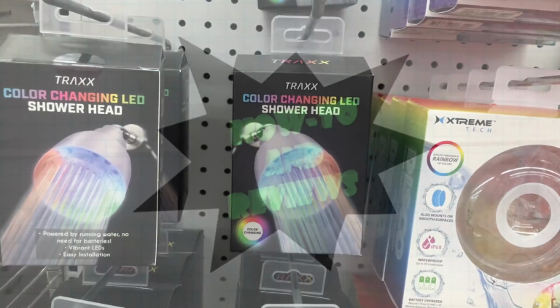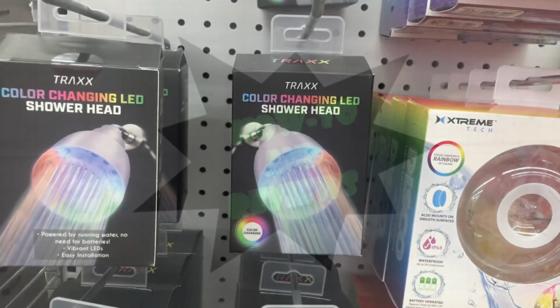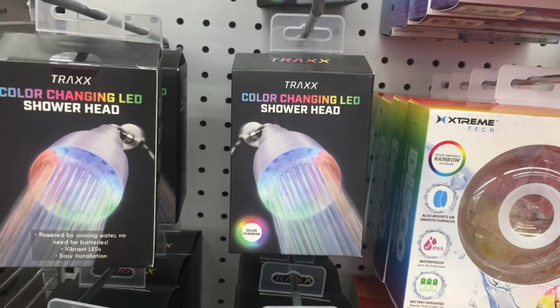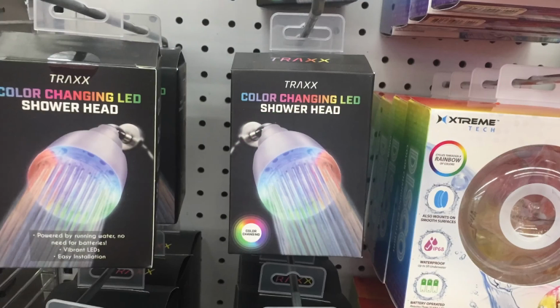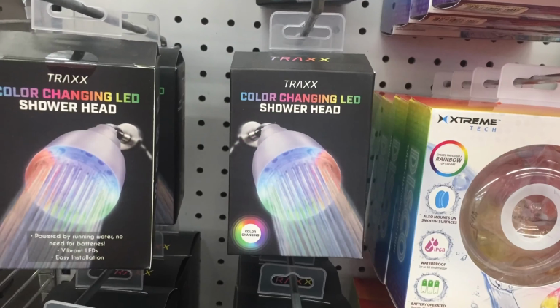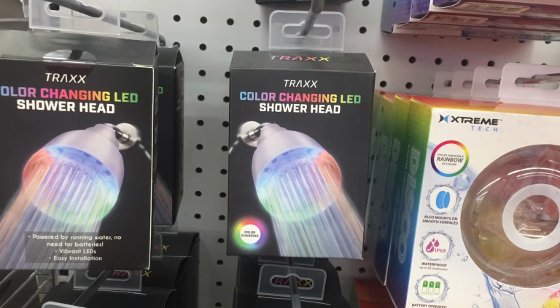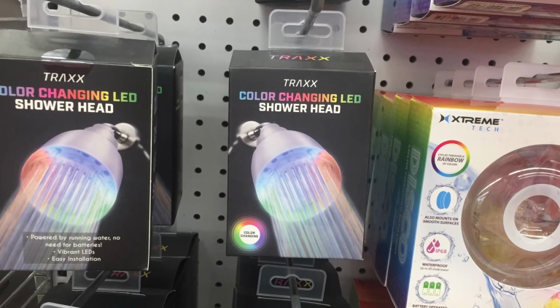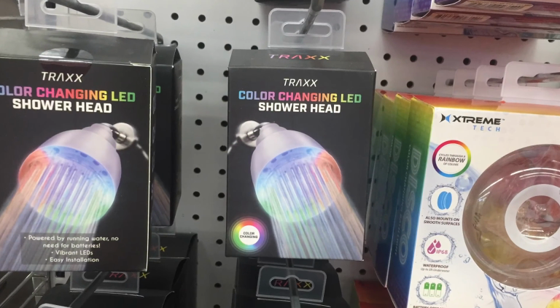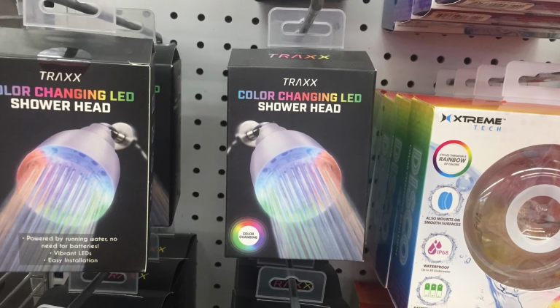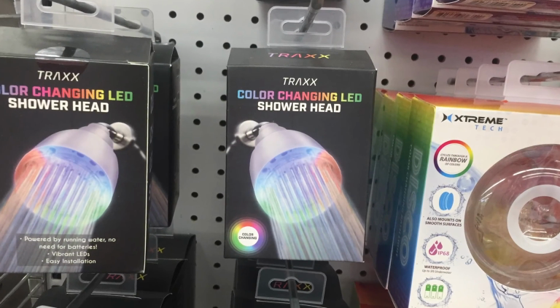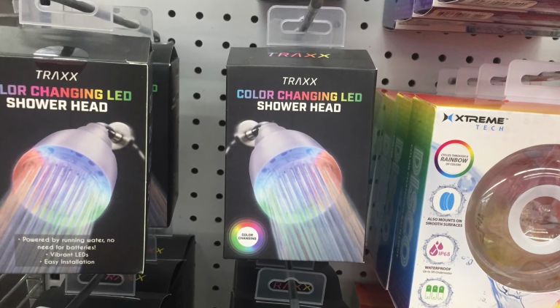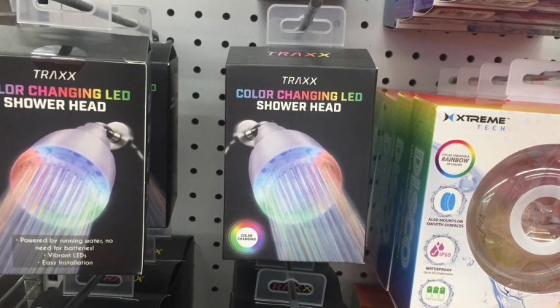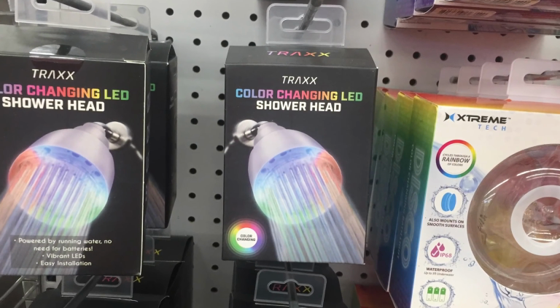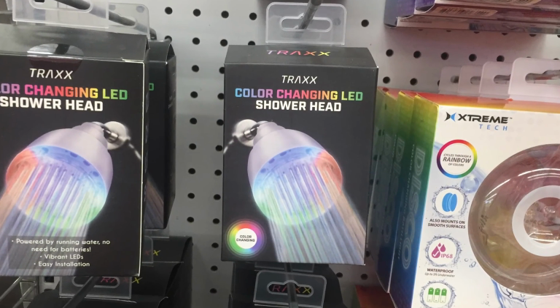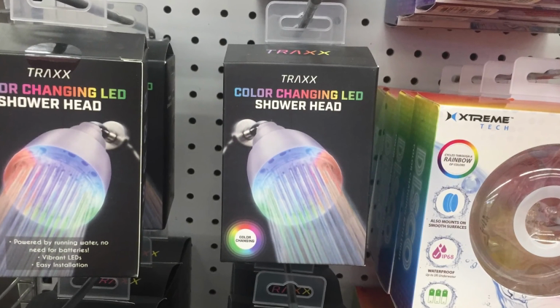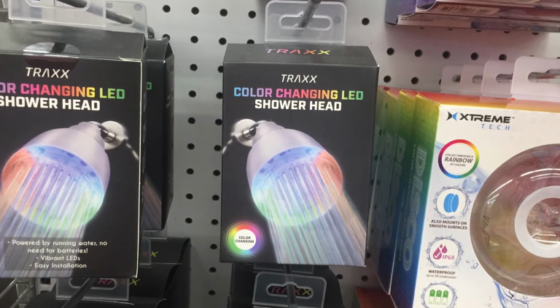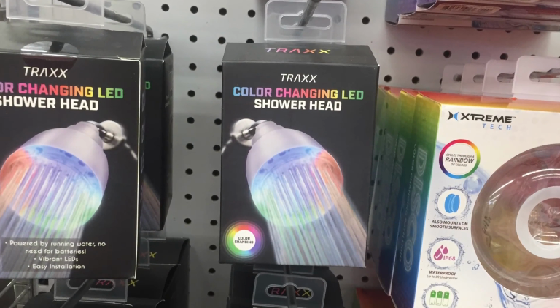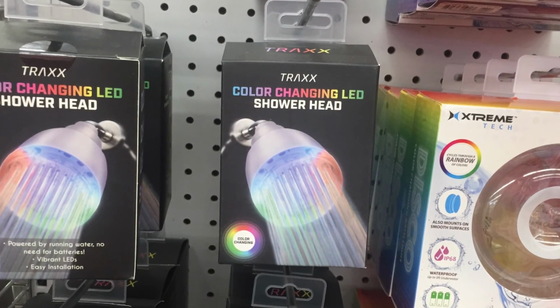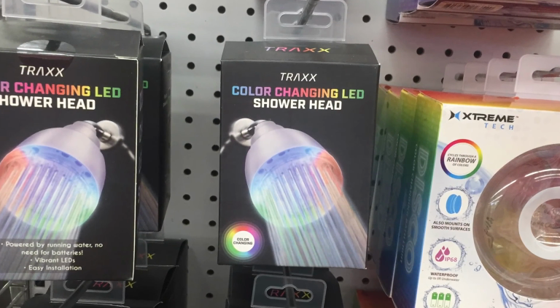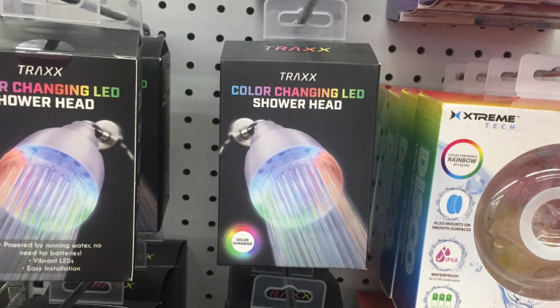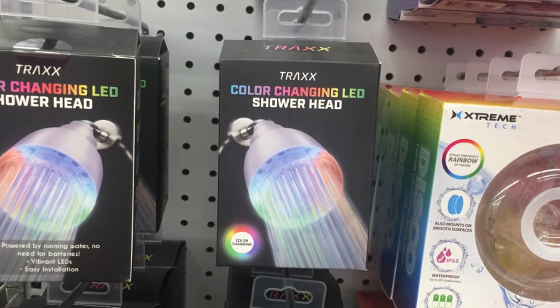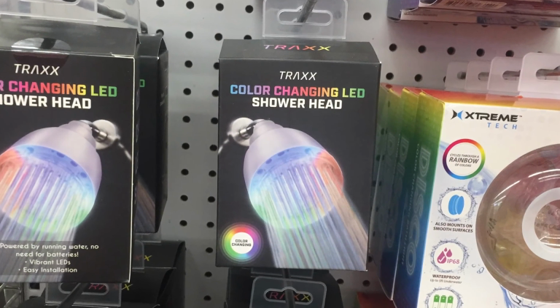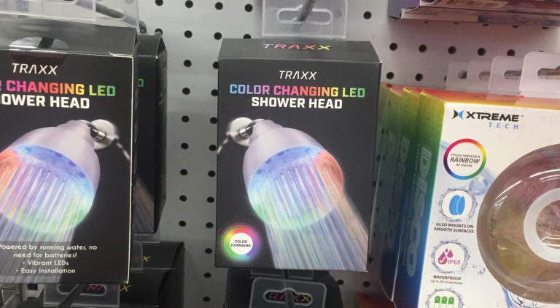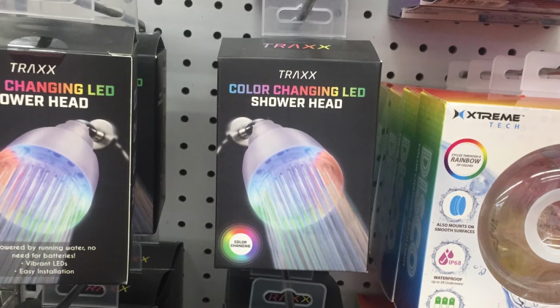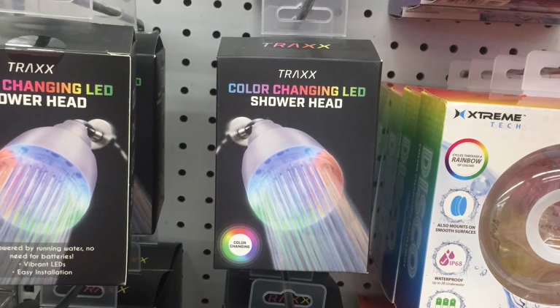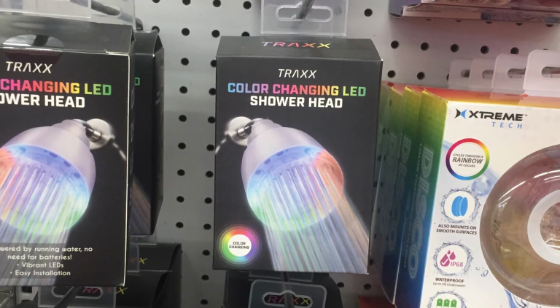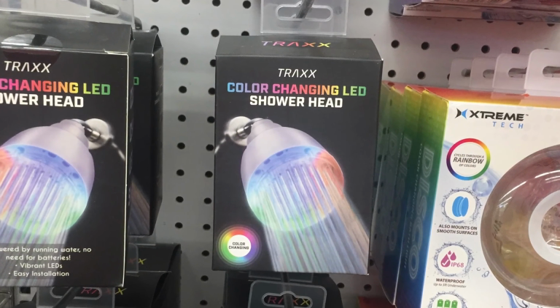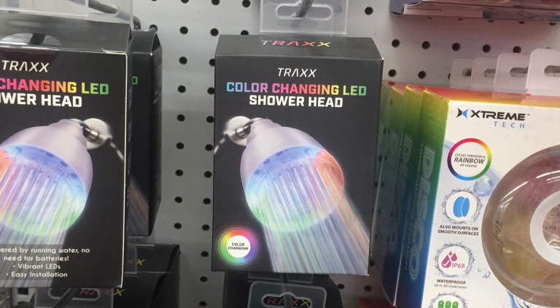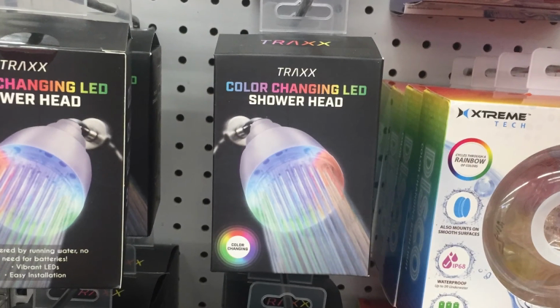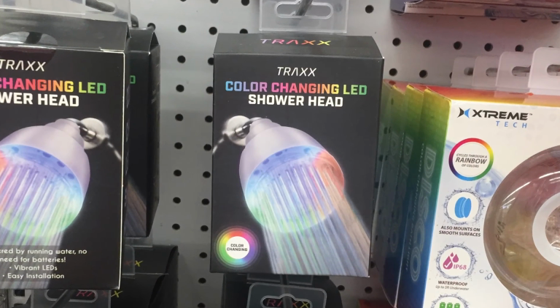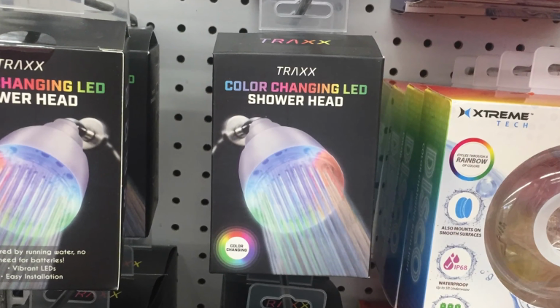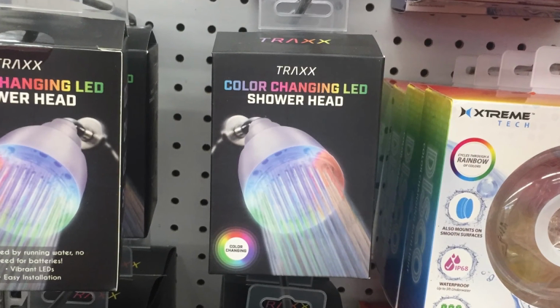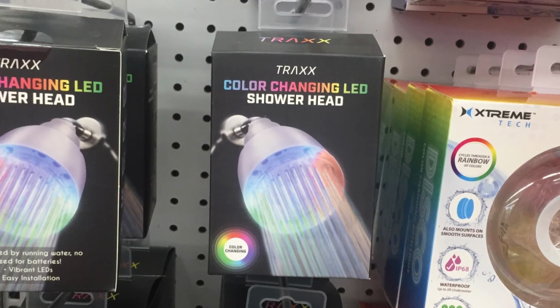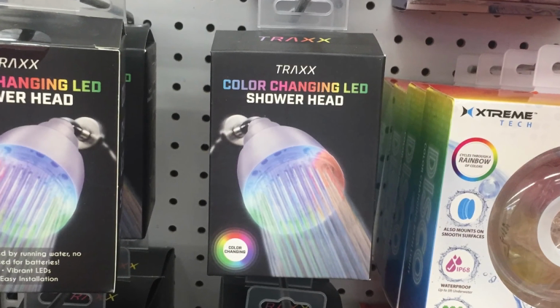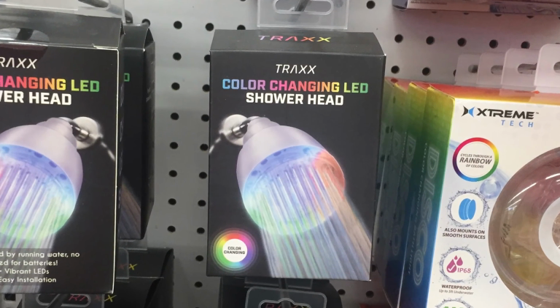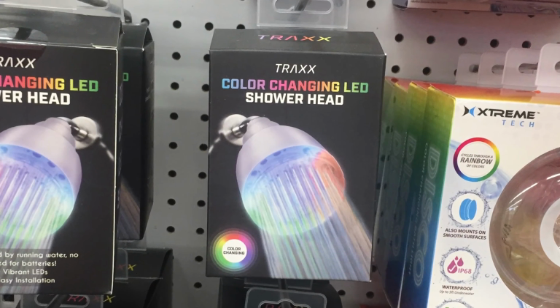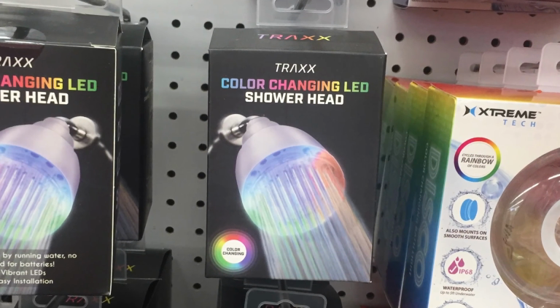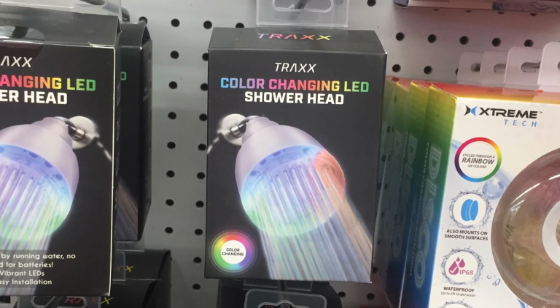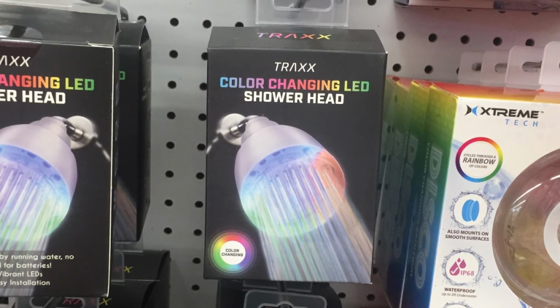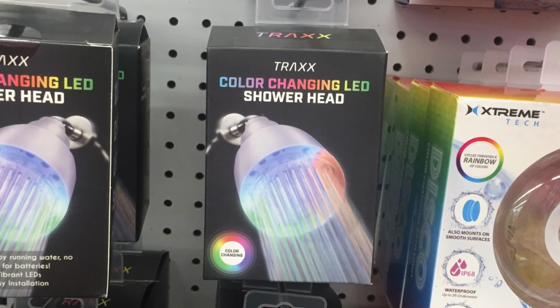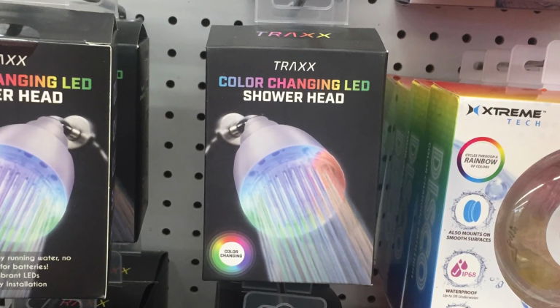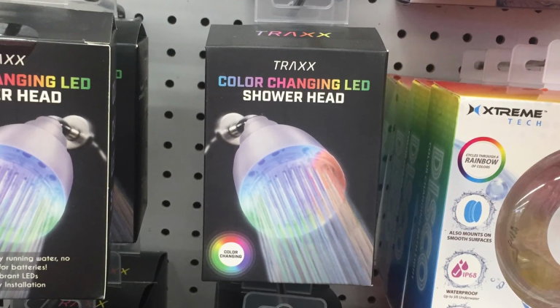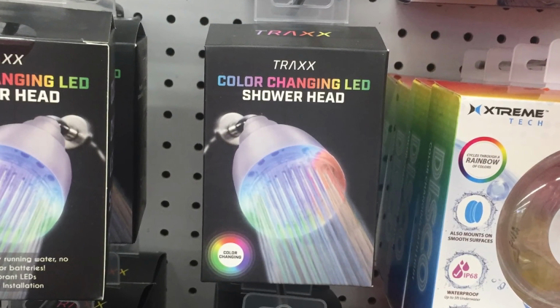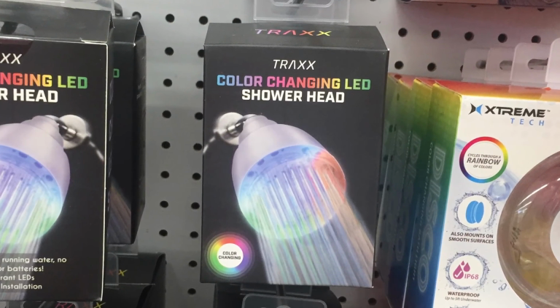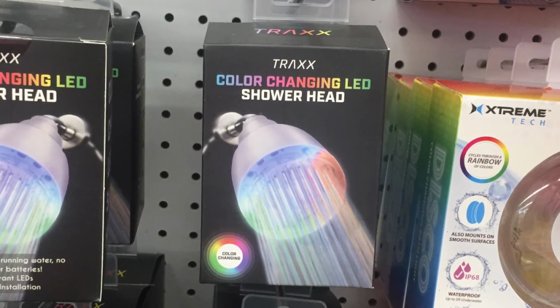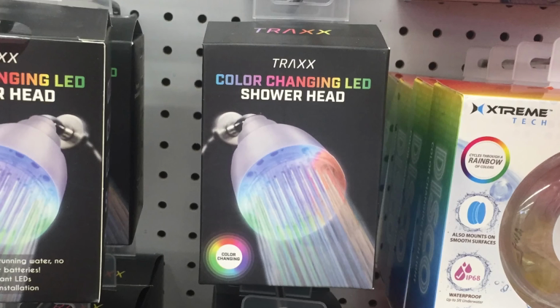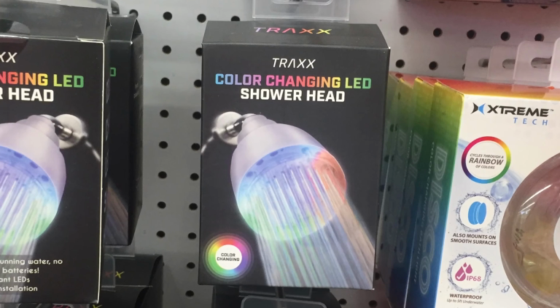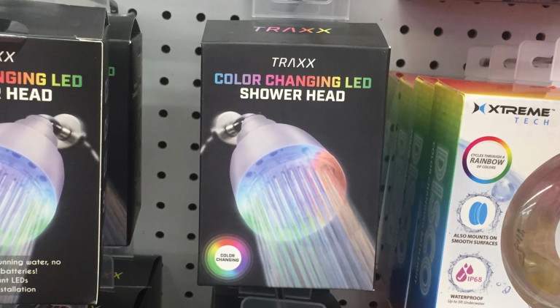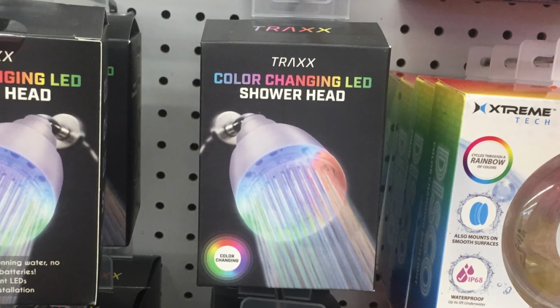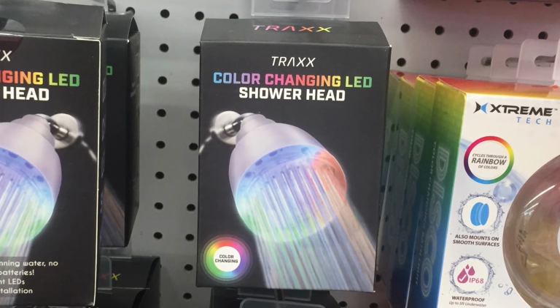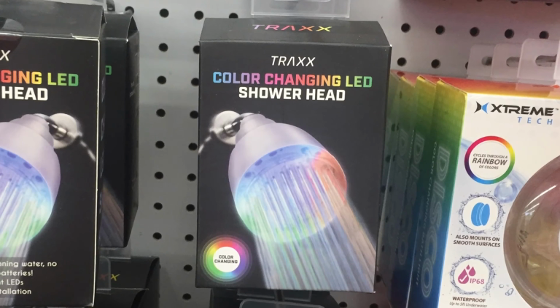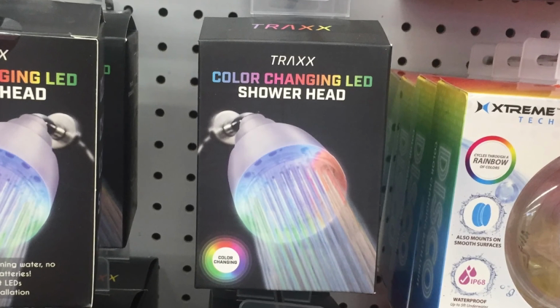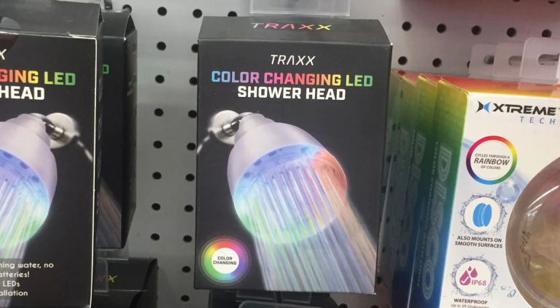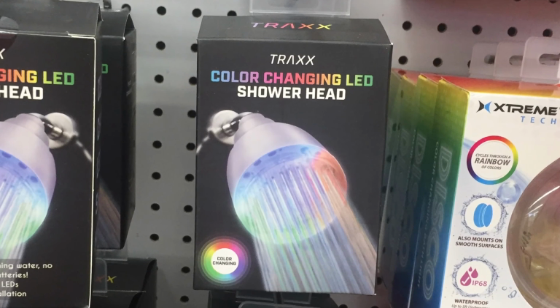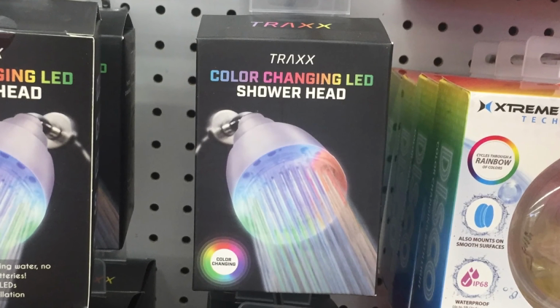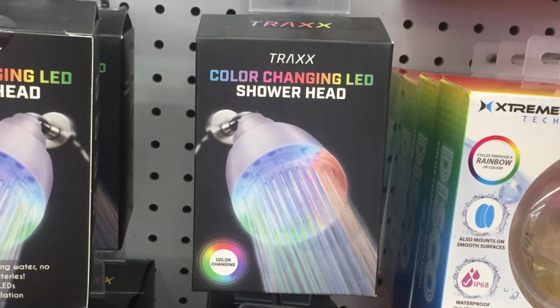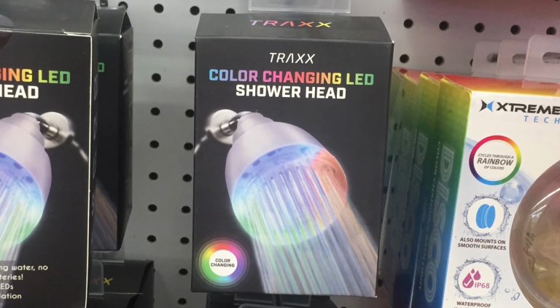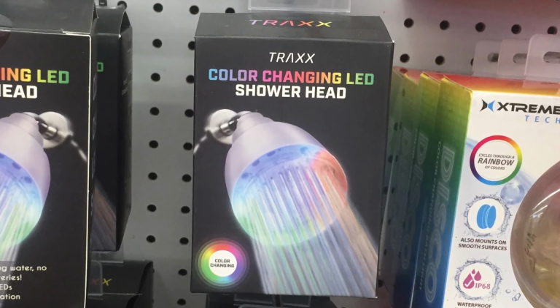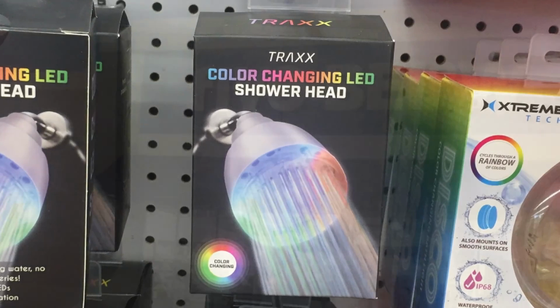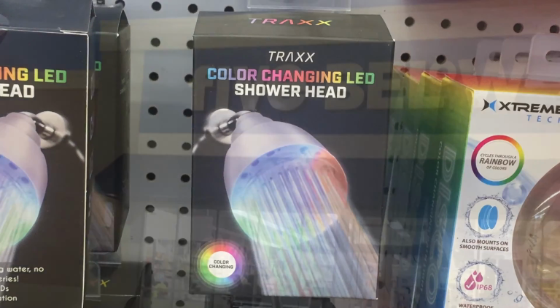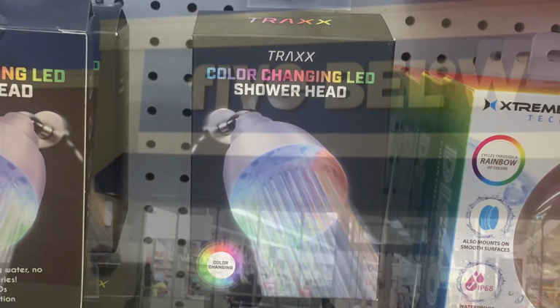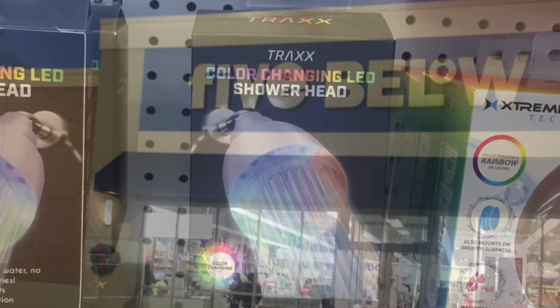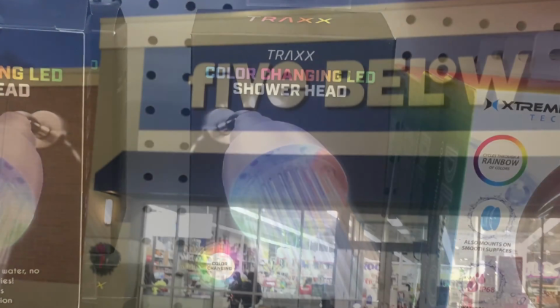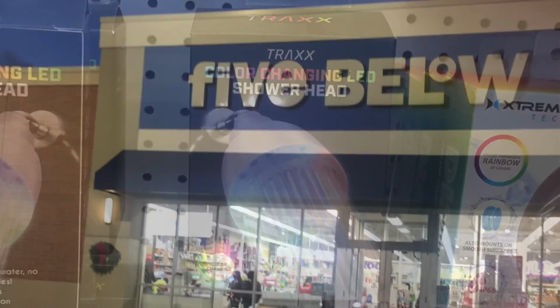What's up everyone, welcome to another video. In this video I'll be reviewing the Trax color changing LED shower head from Five Below.